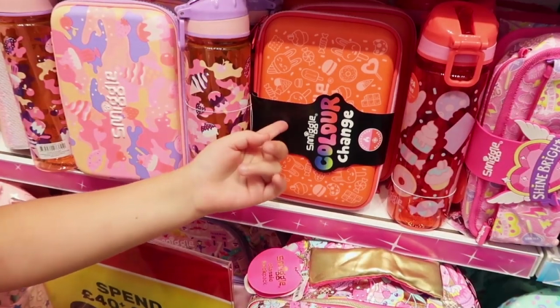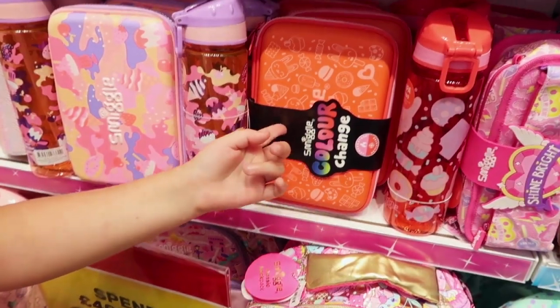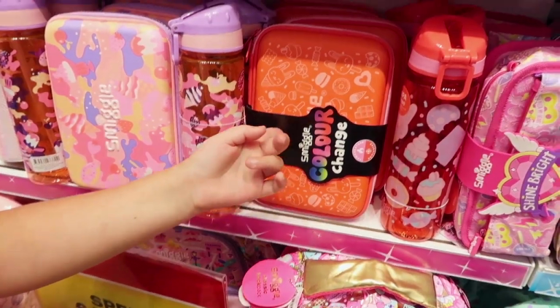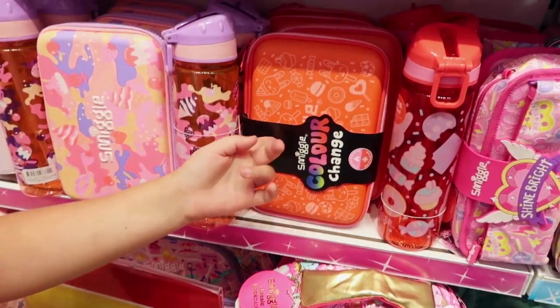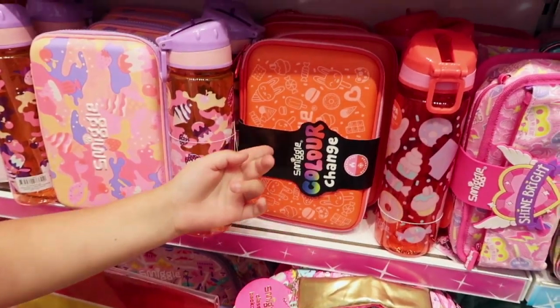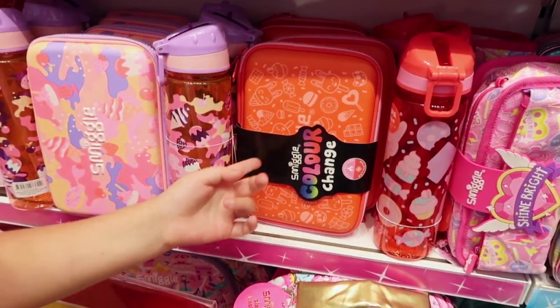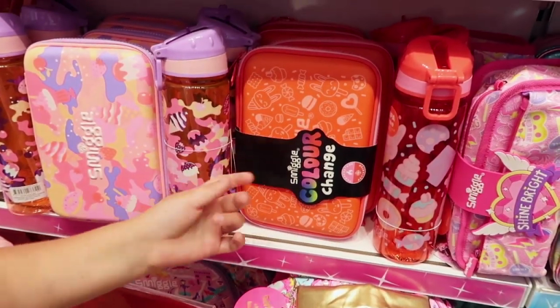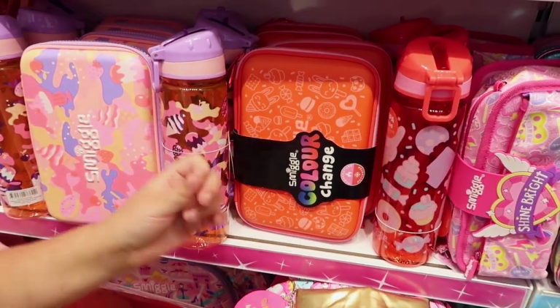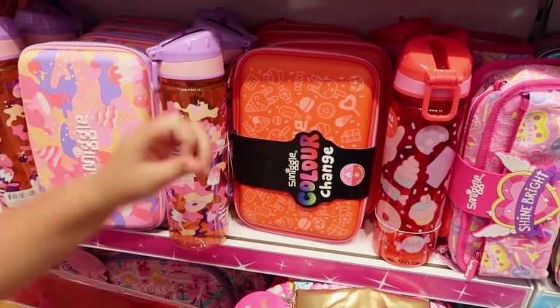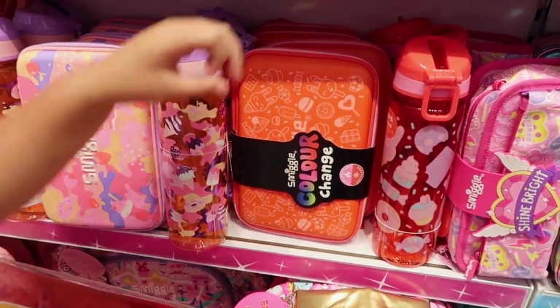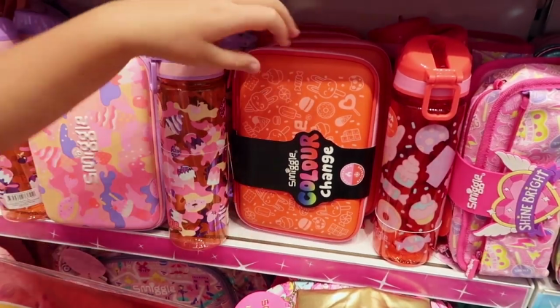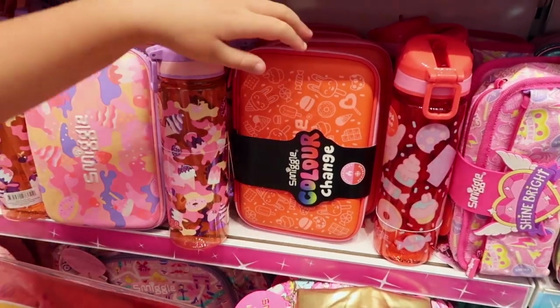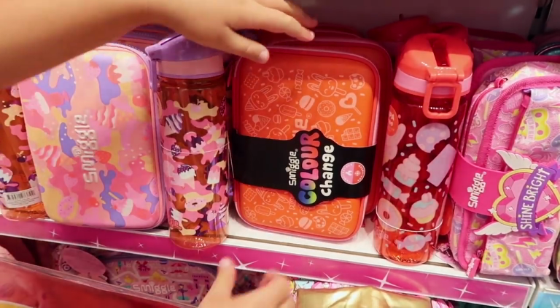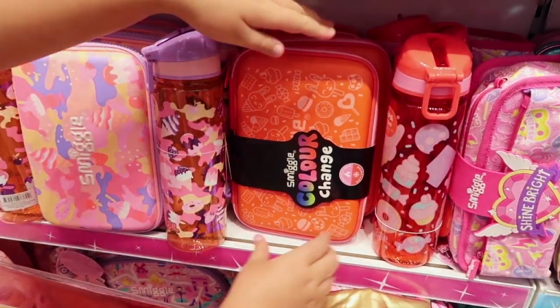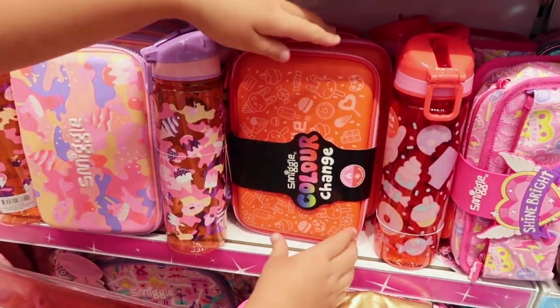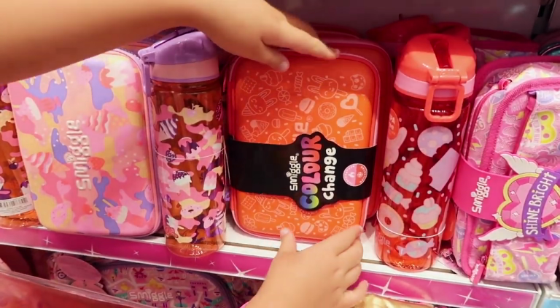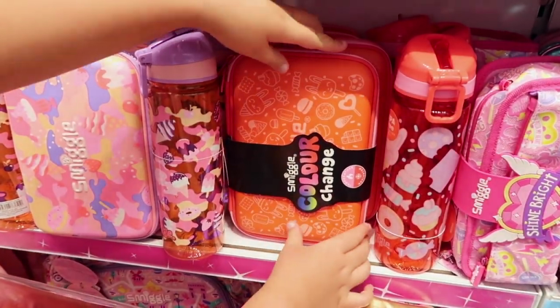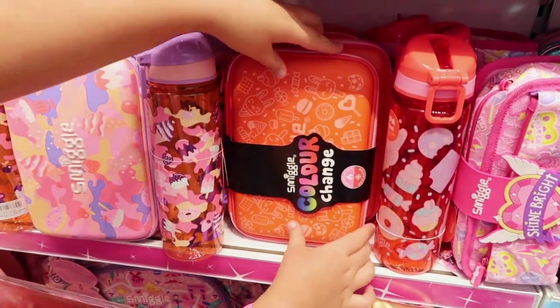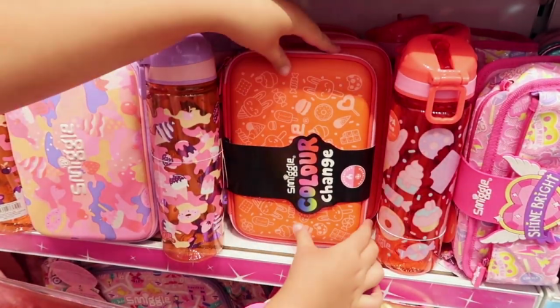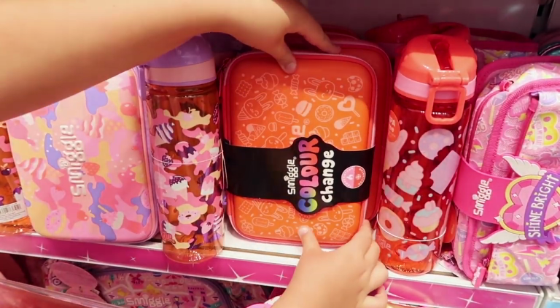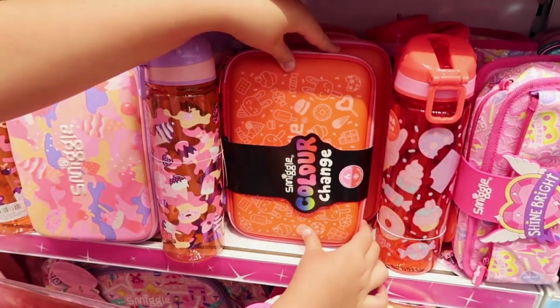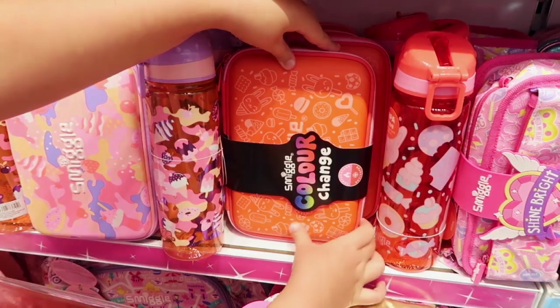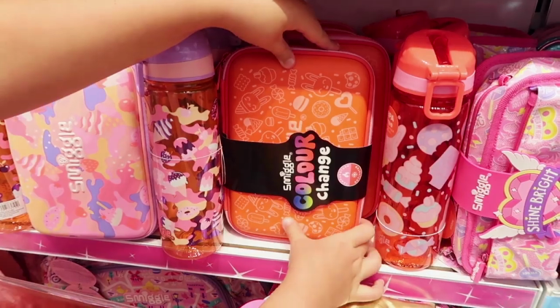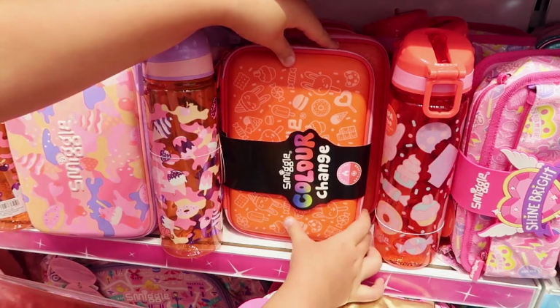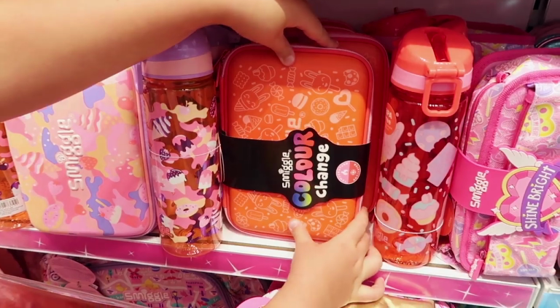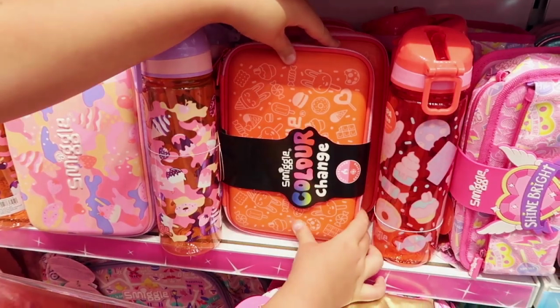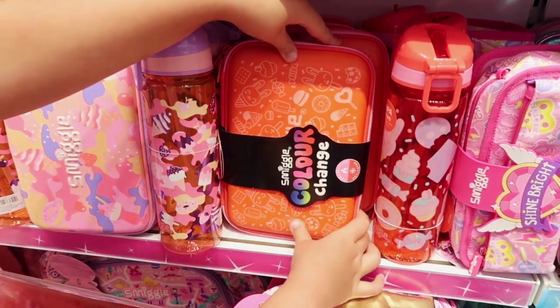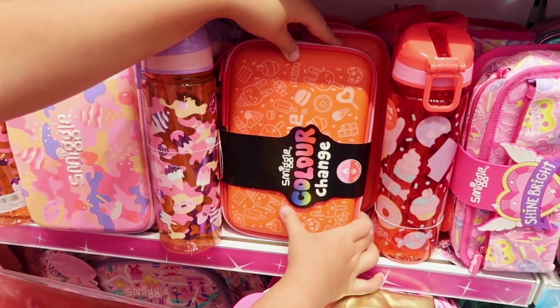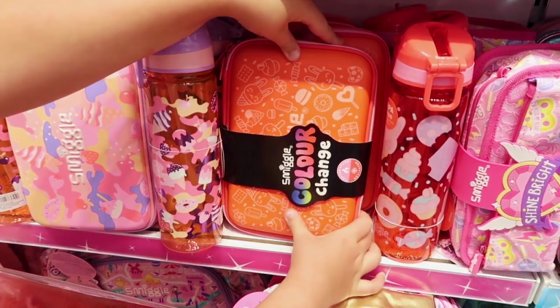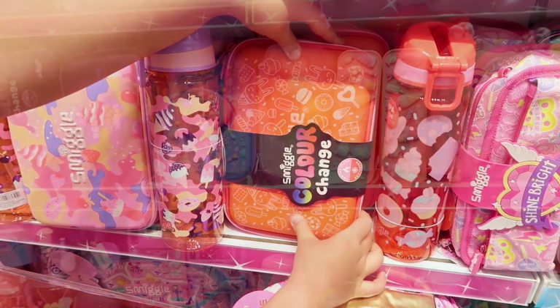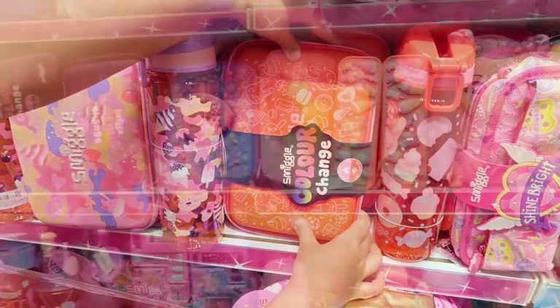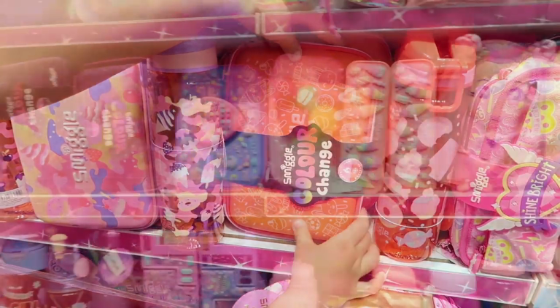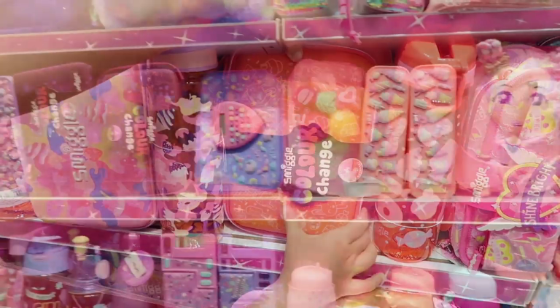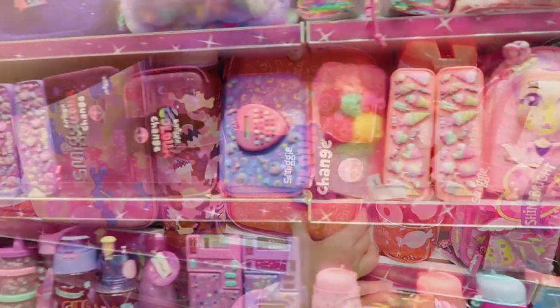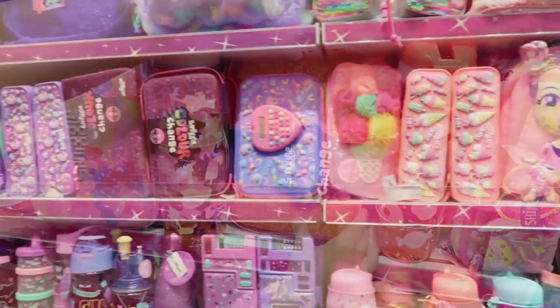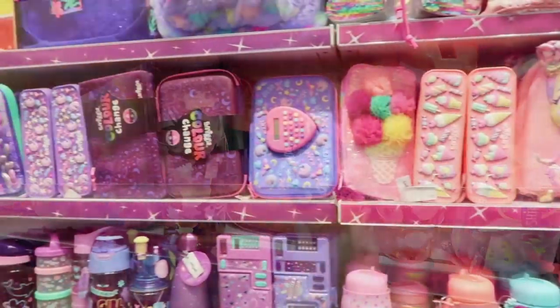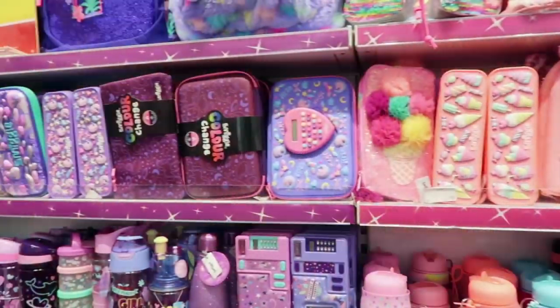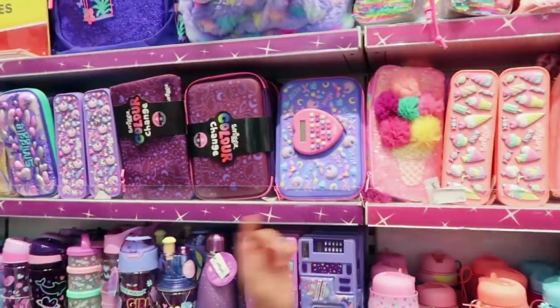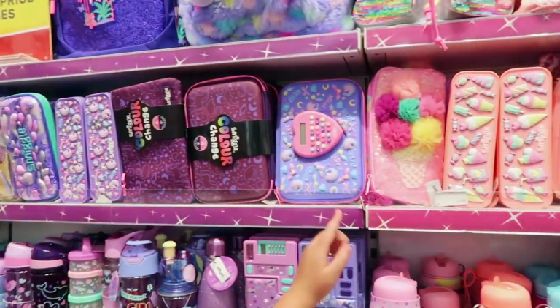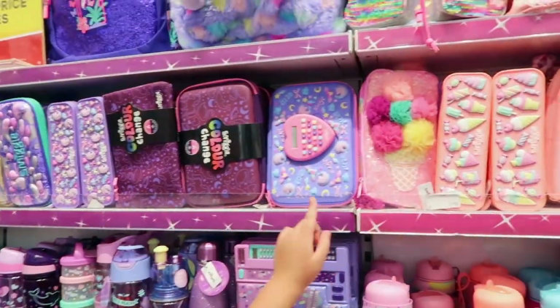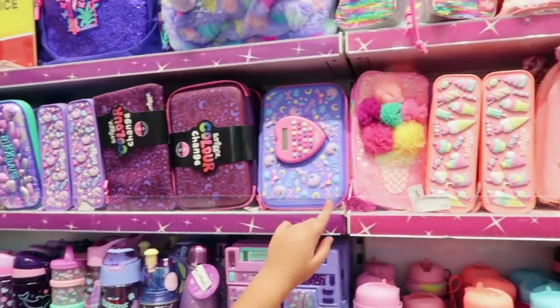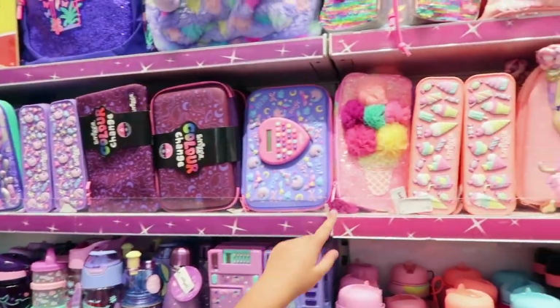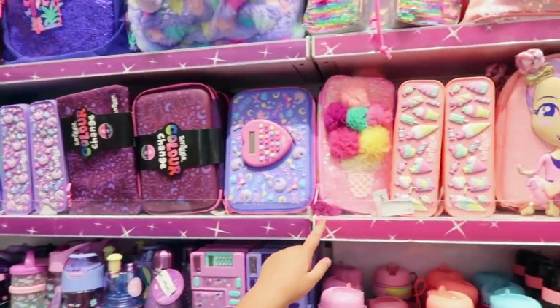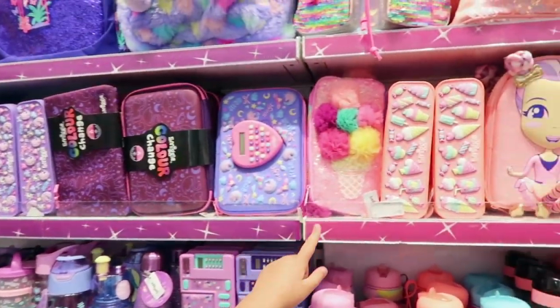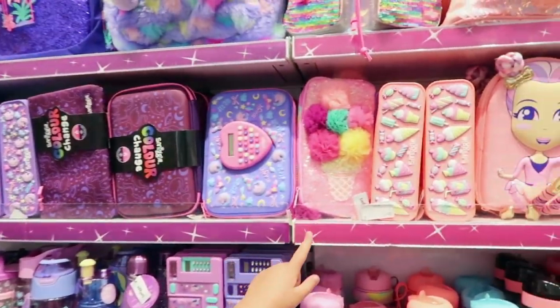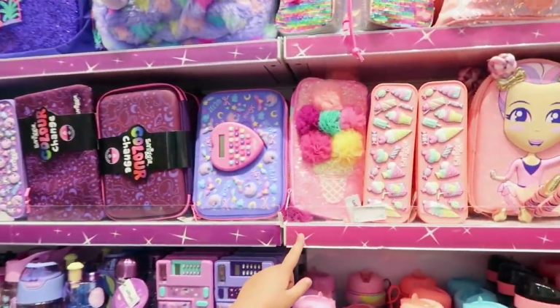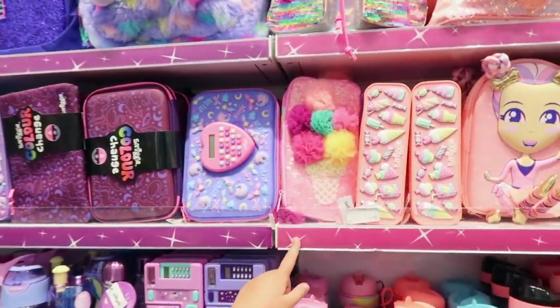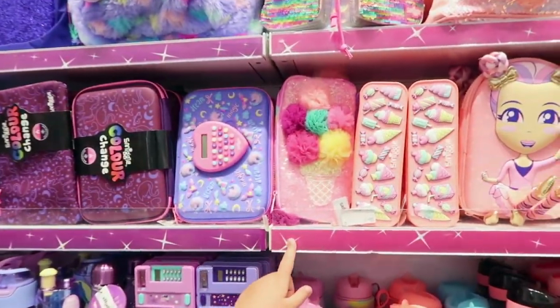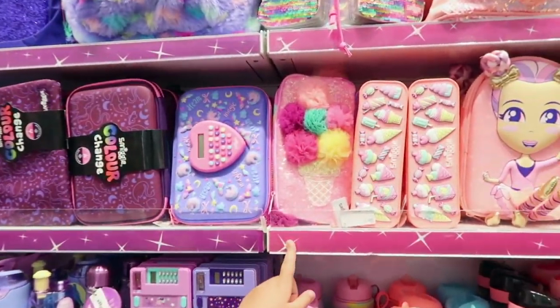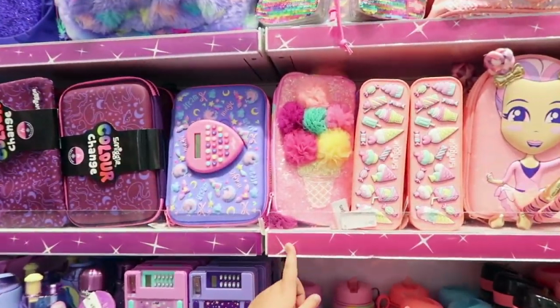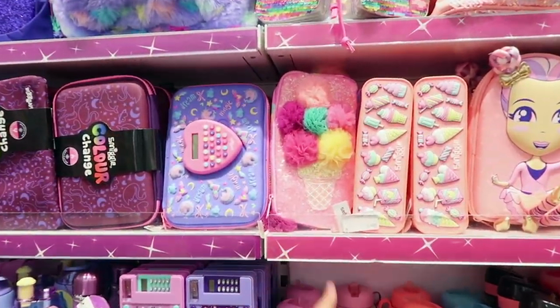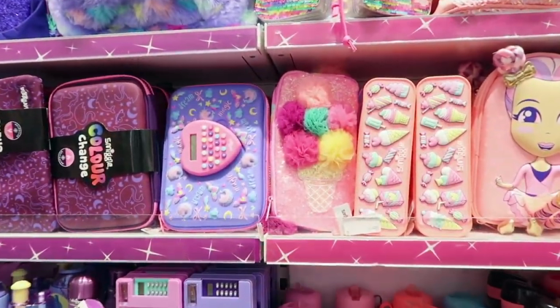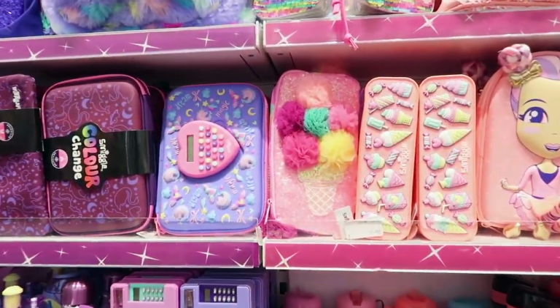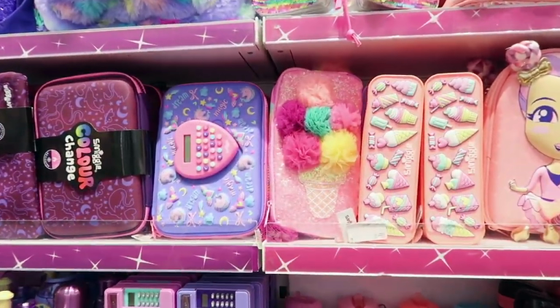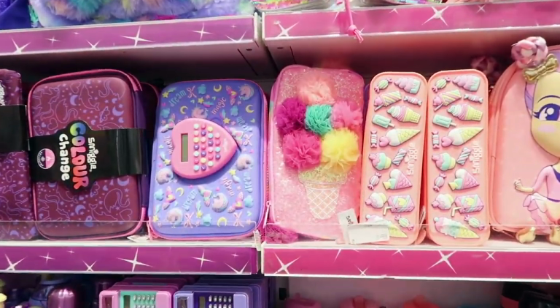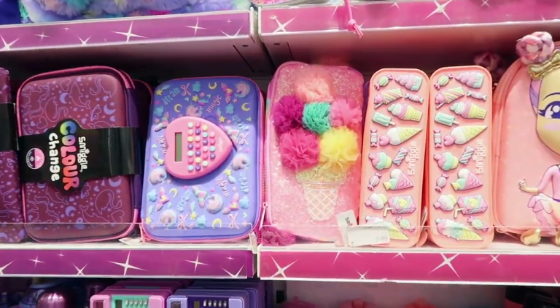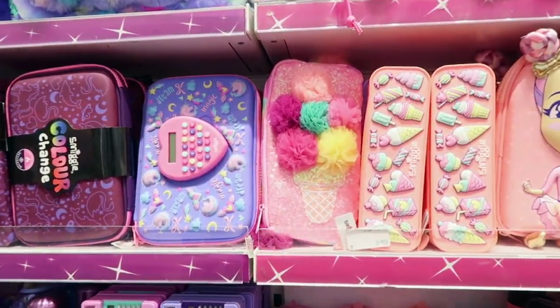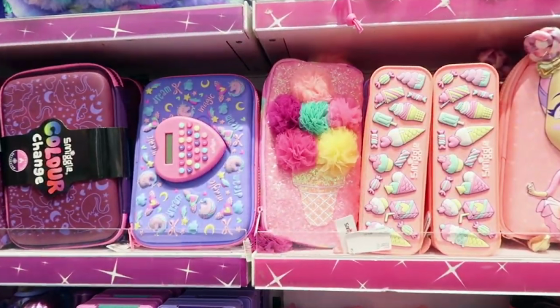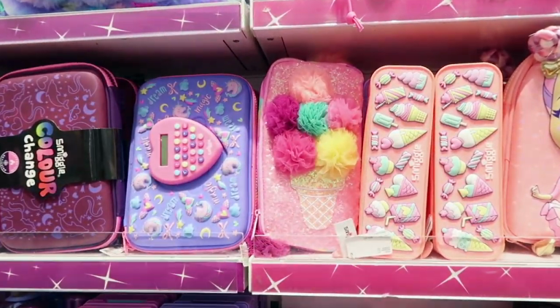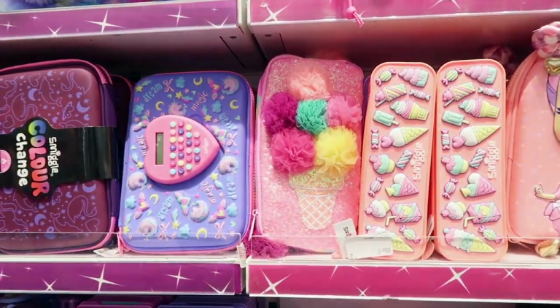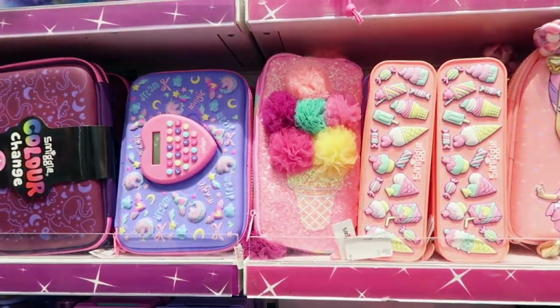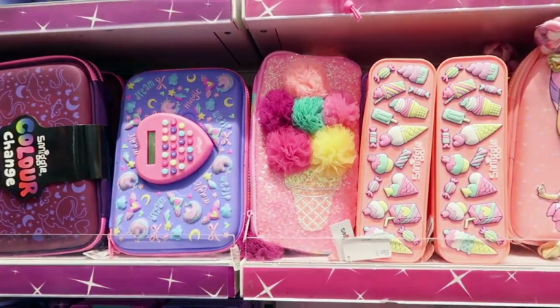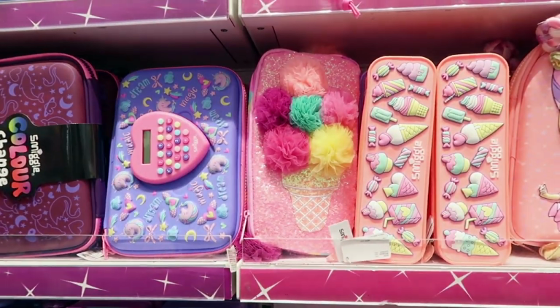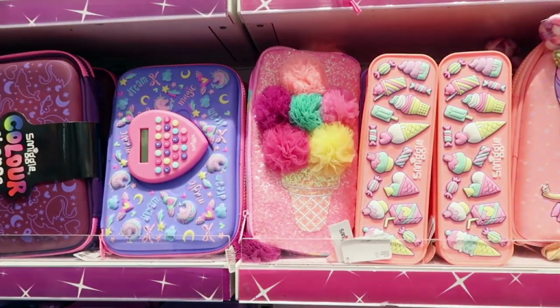Guys, this is colour changing — it colour changes with heat. And look at the ice cream pencil case with the pom-poms on it!